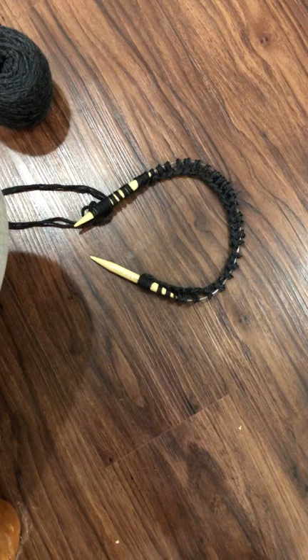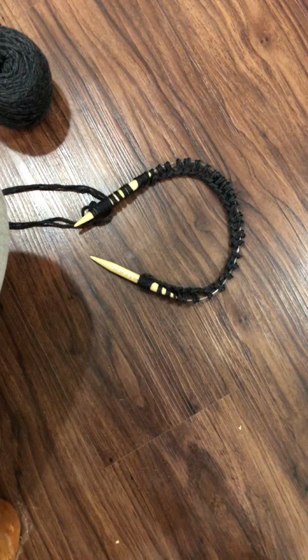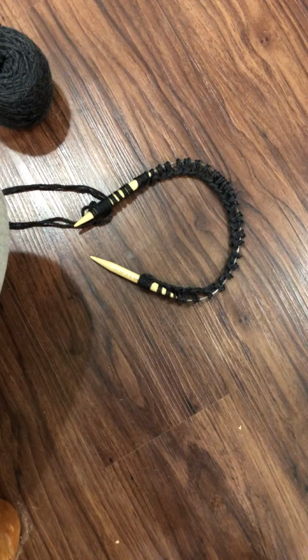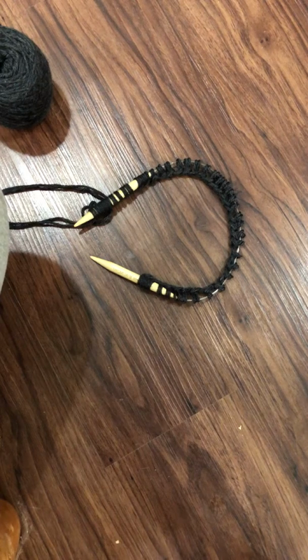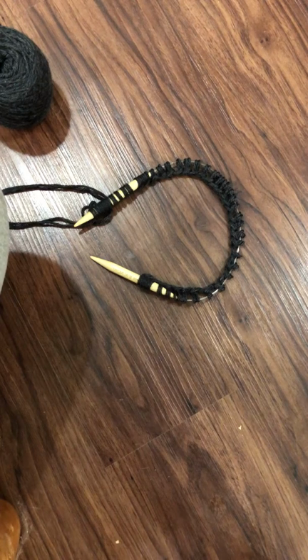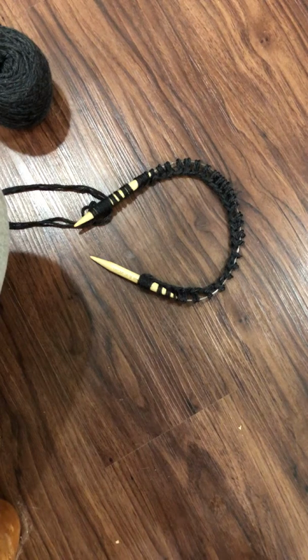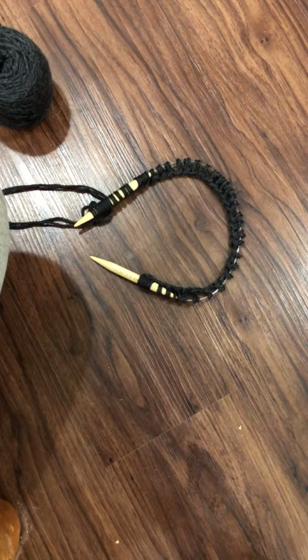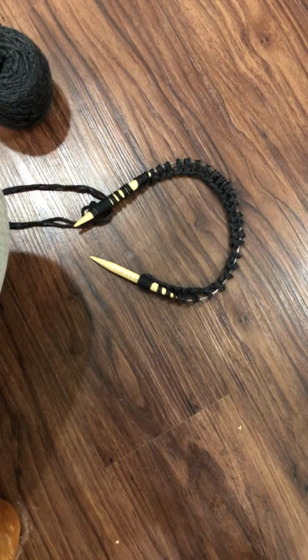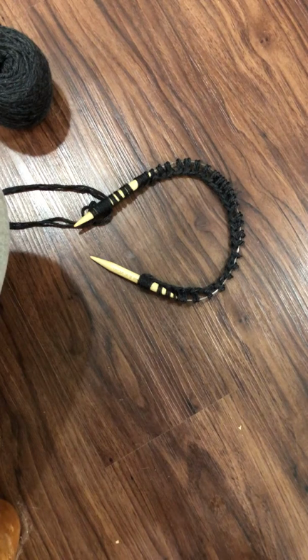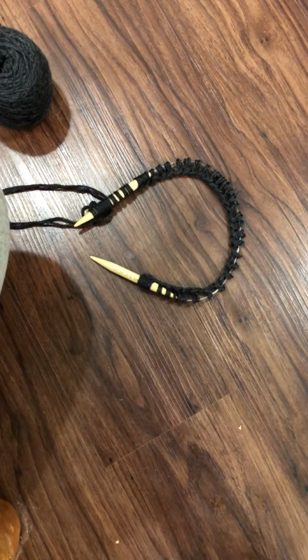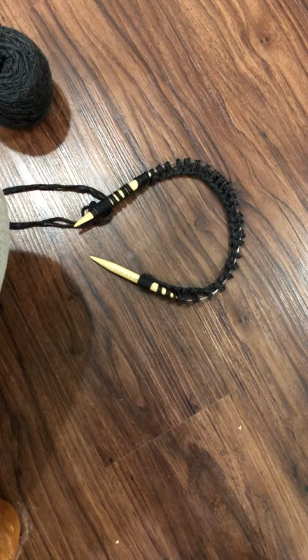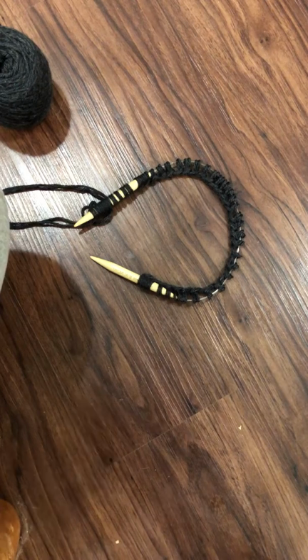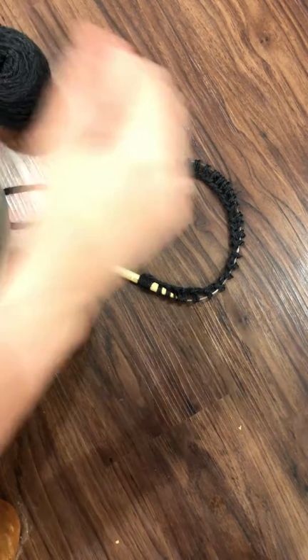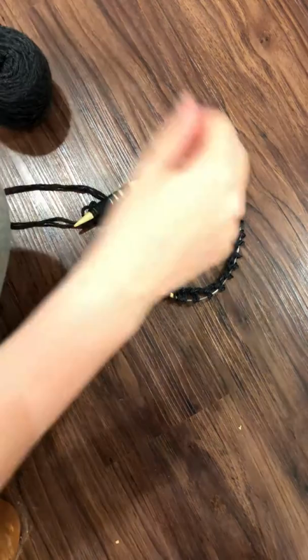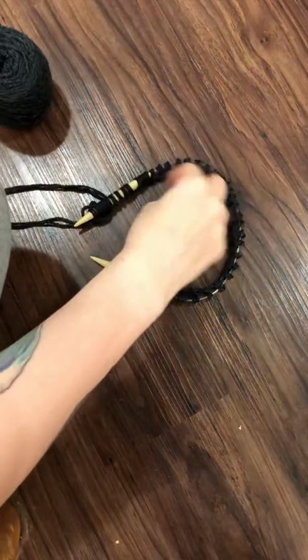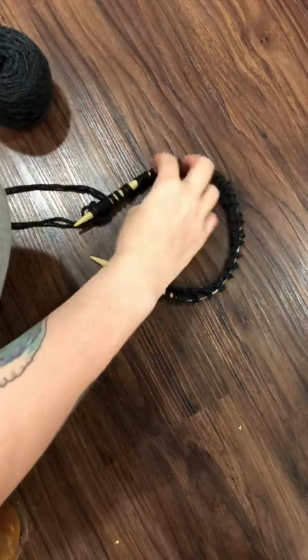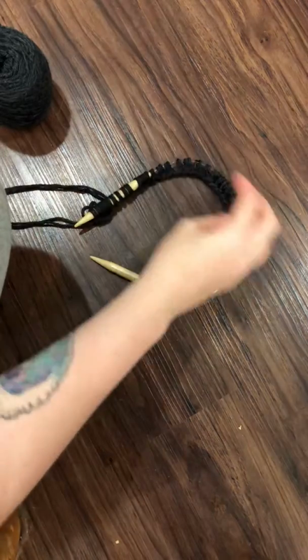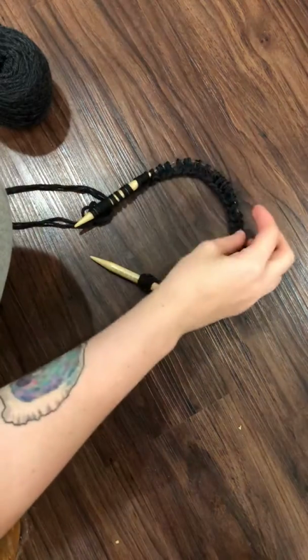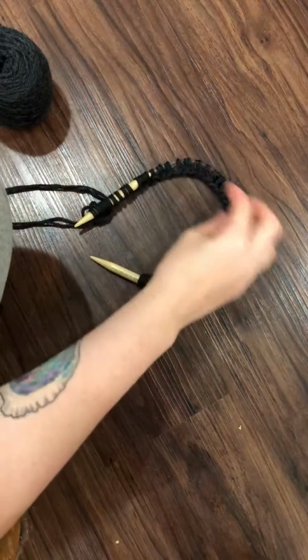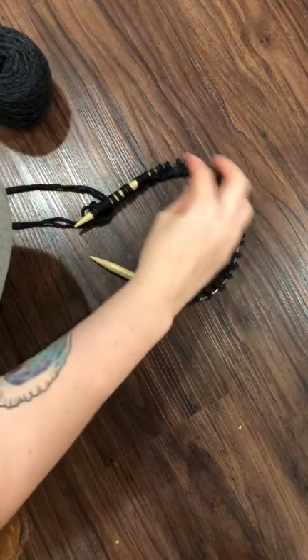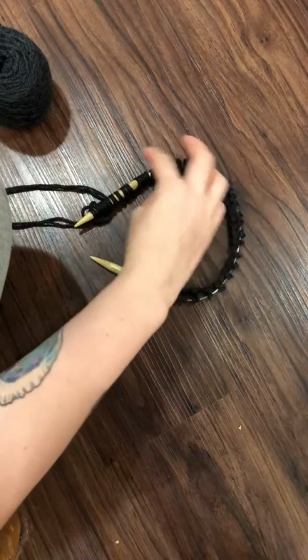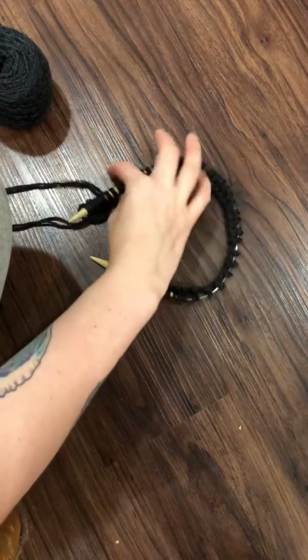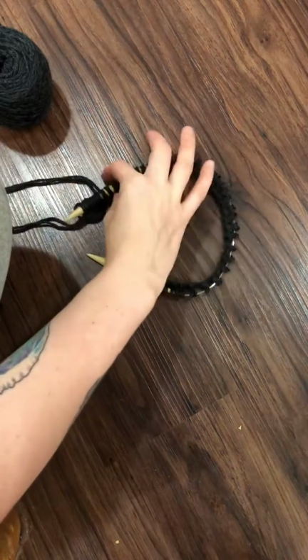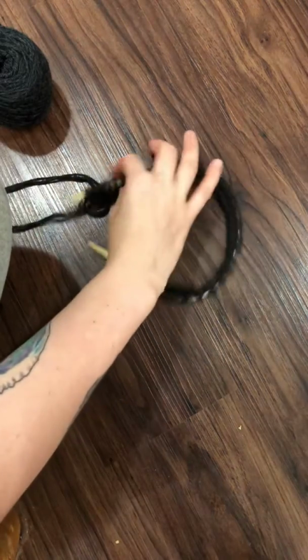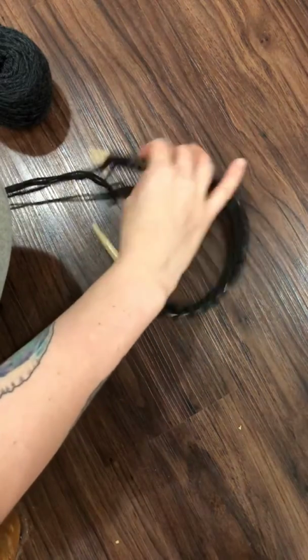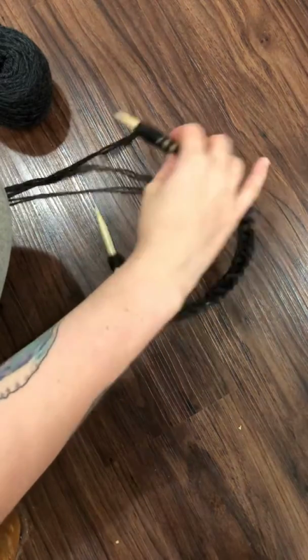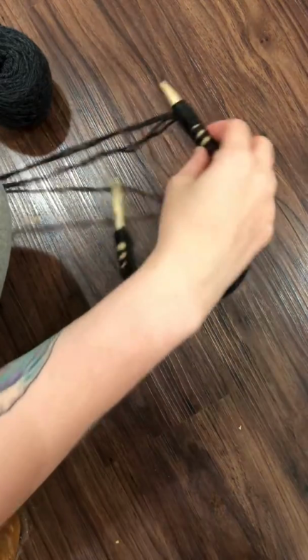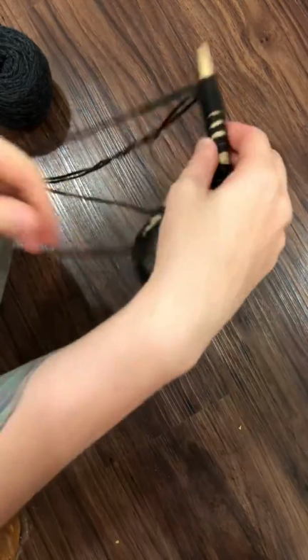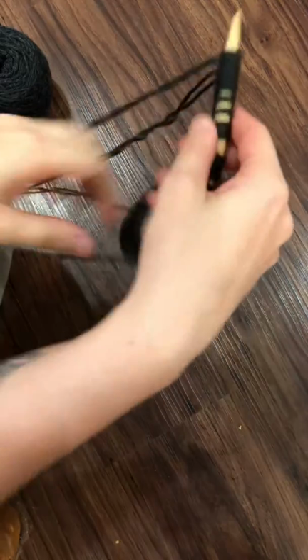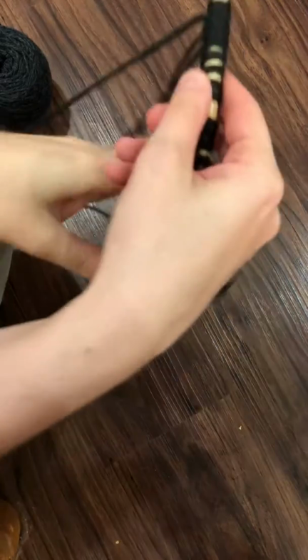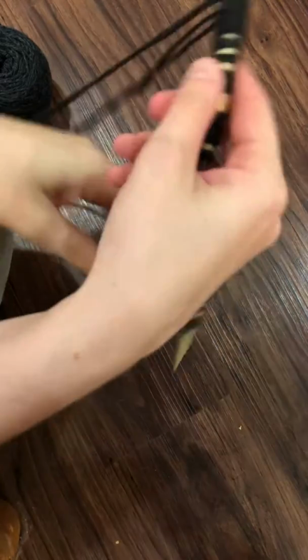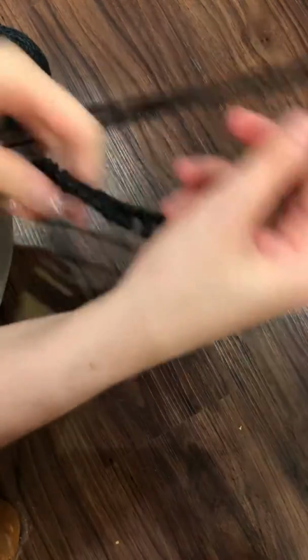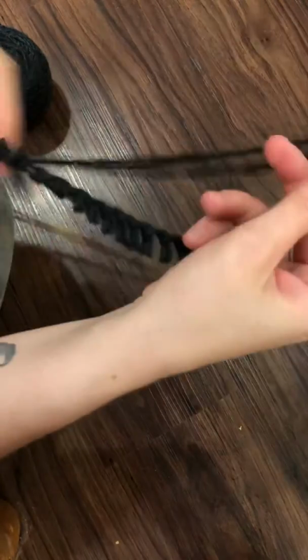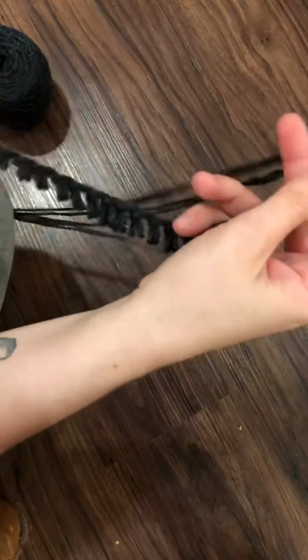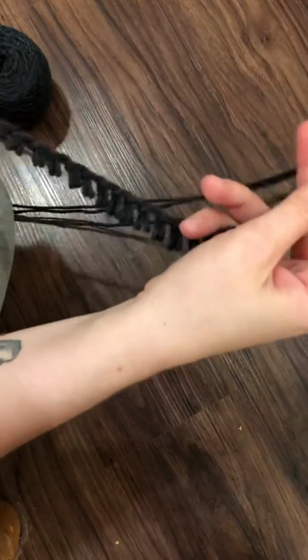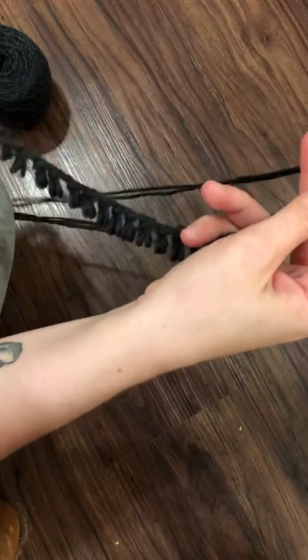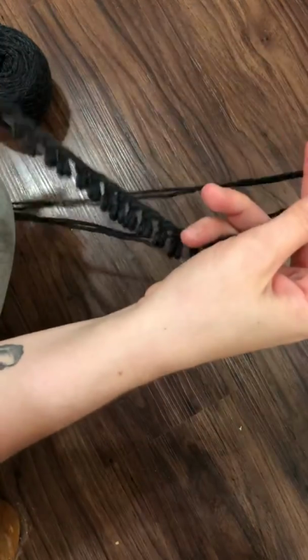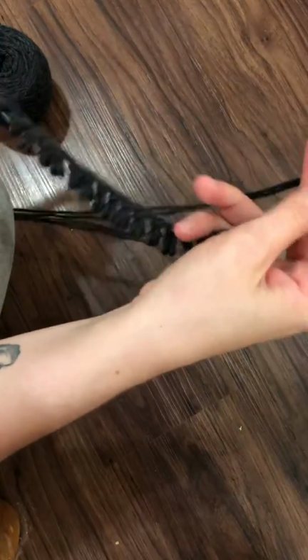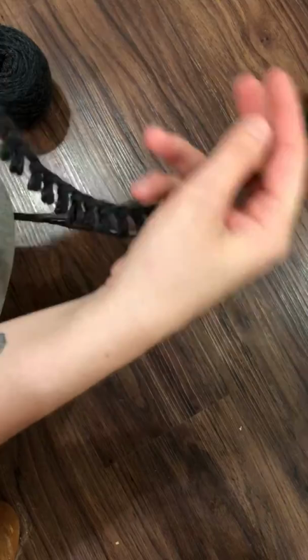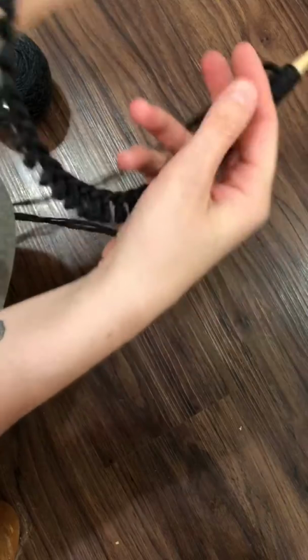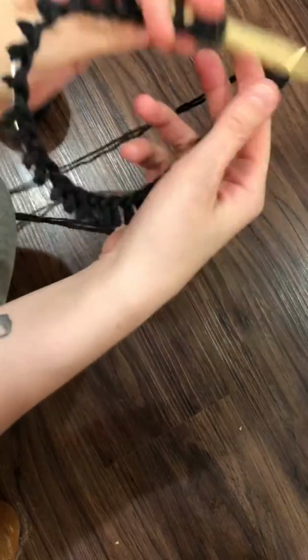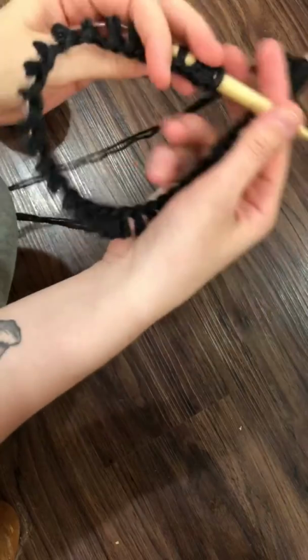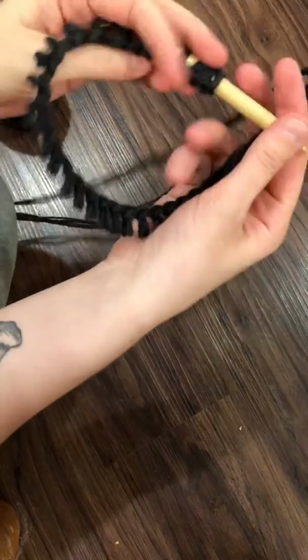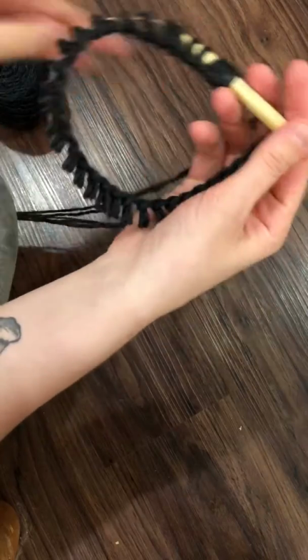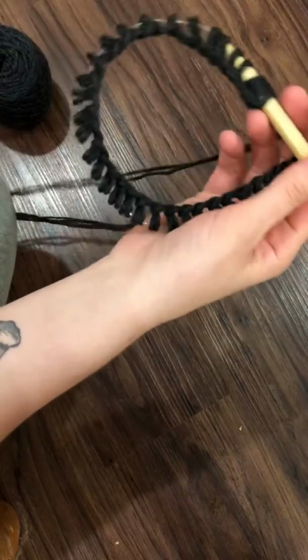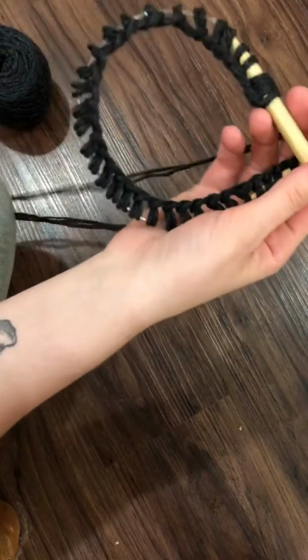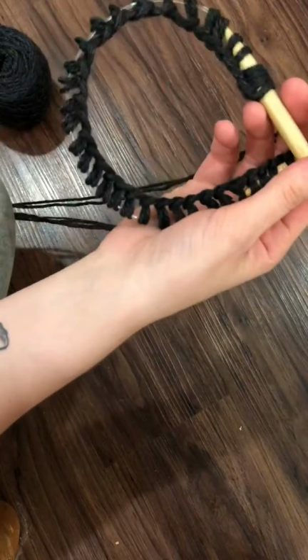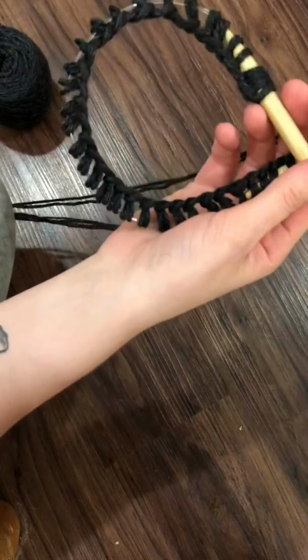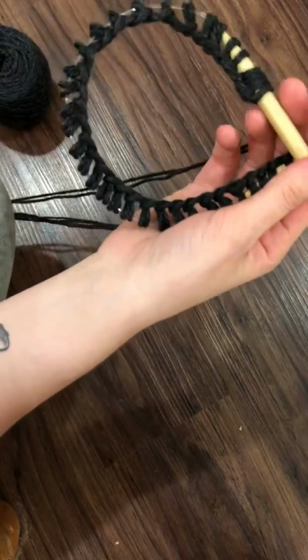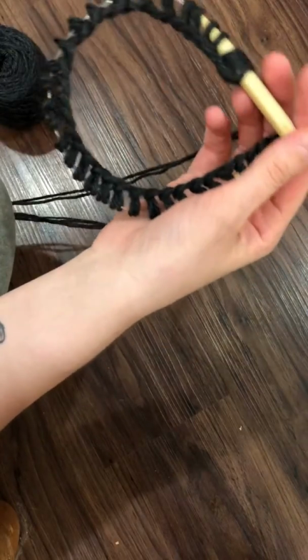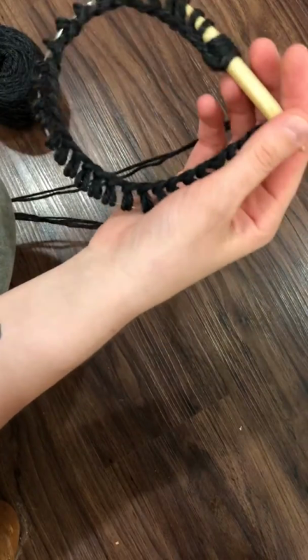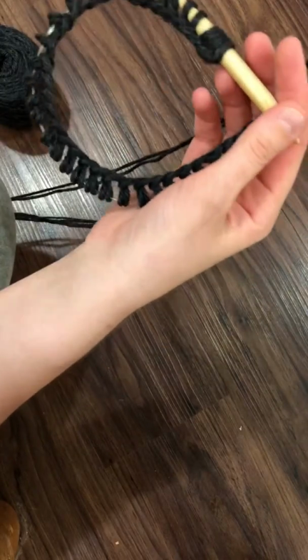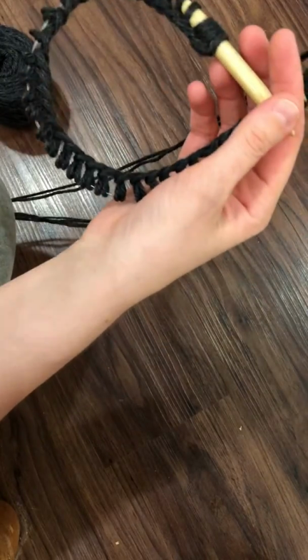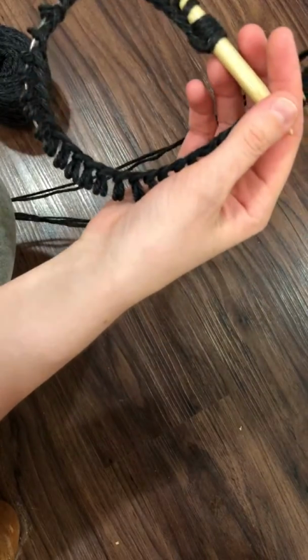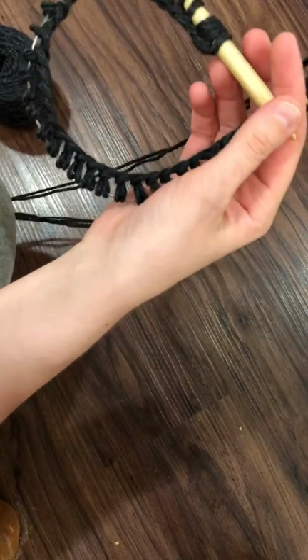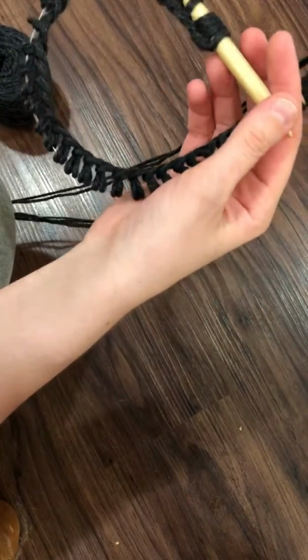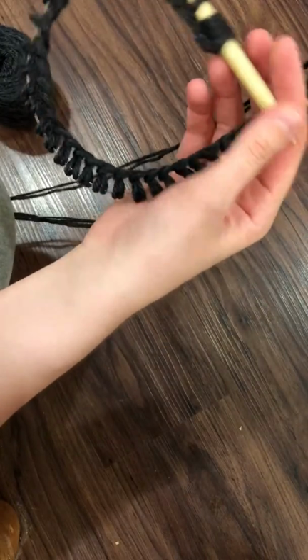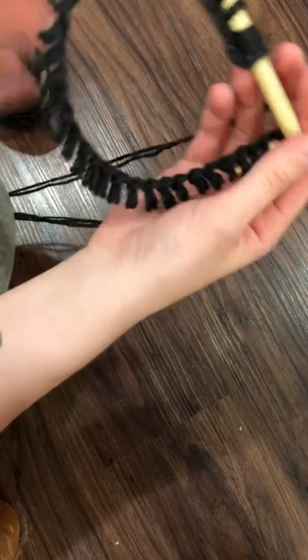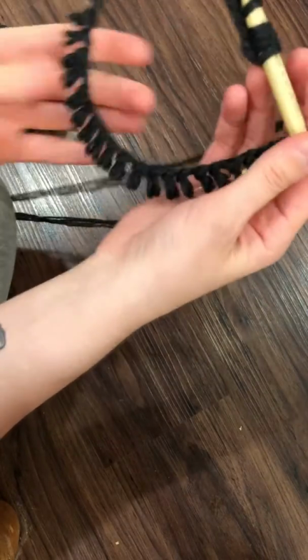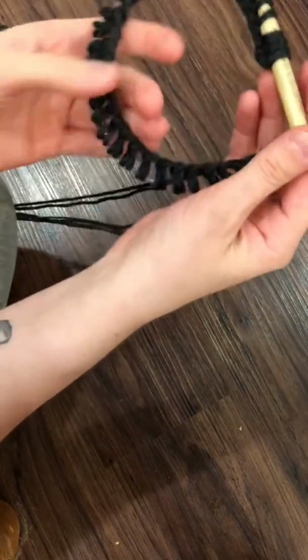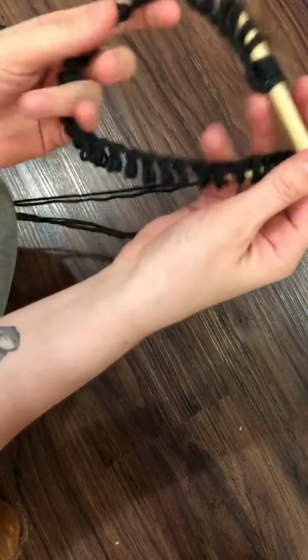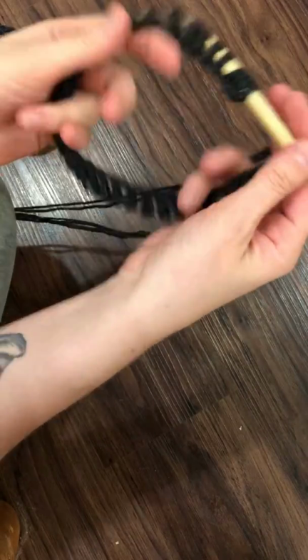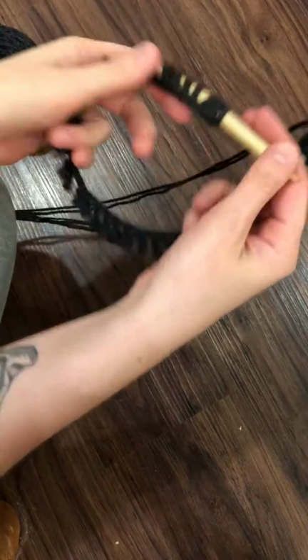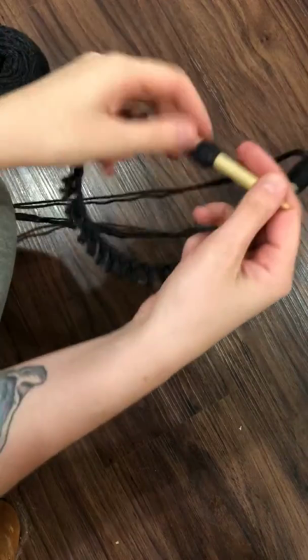Hey guys! I thought I'd show you a trick for joining in the round if you're making a hat or scarf.